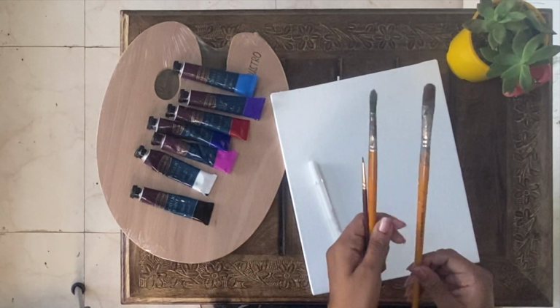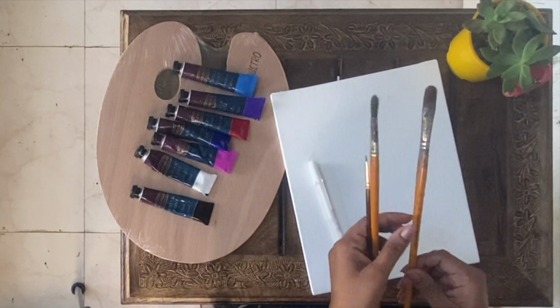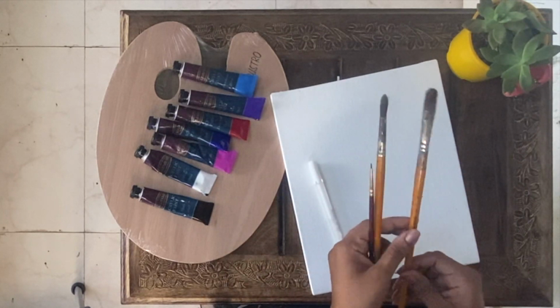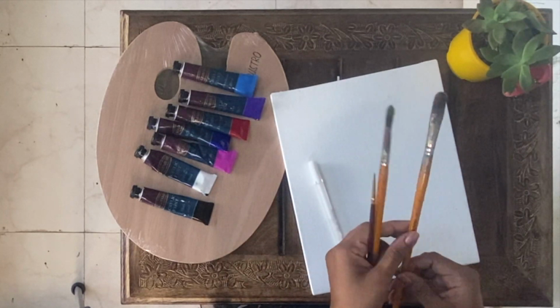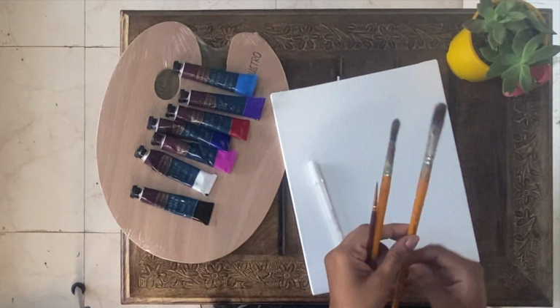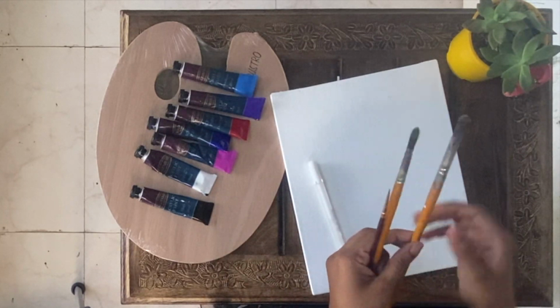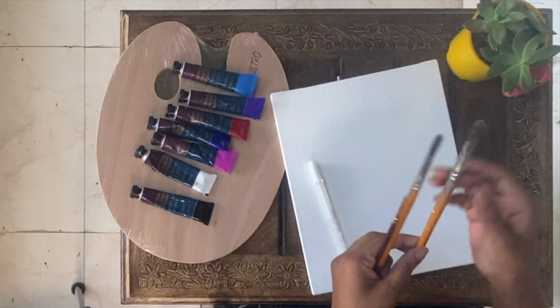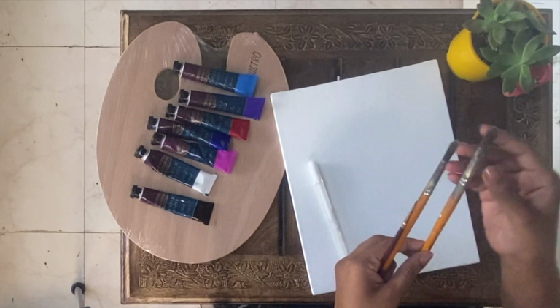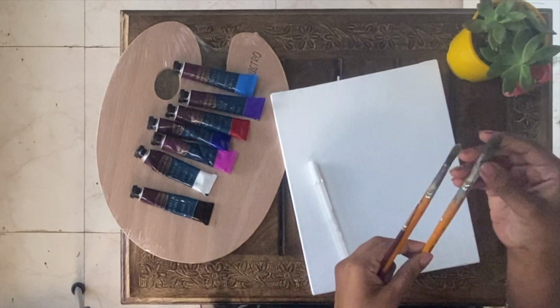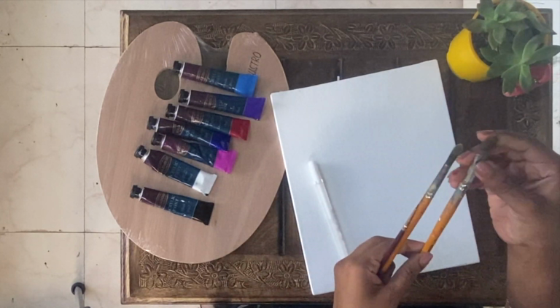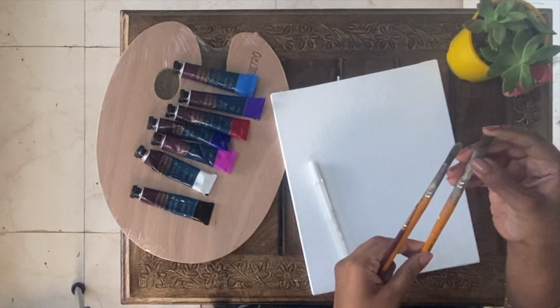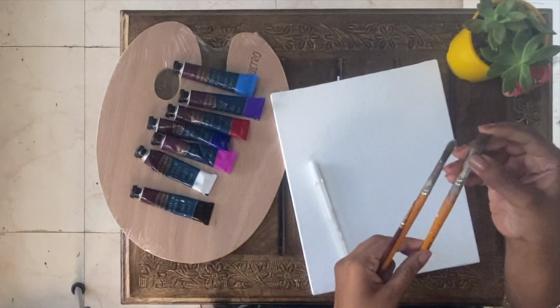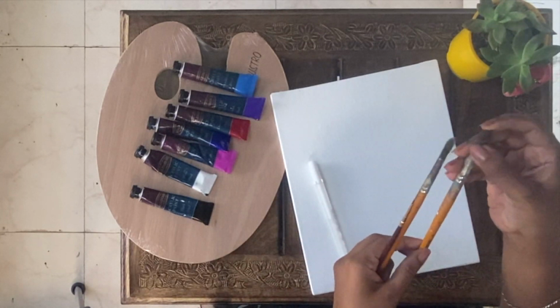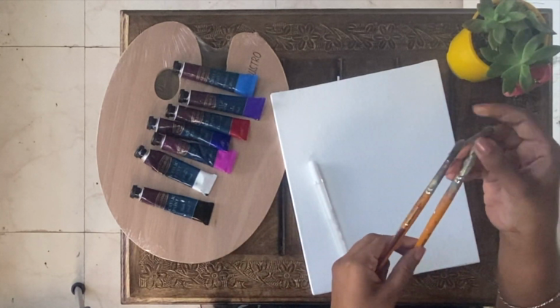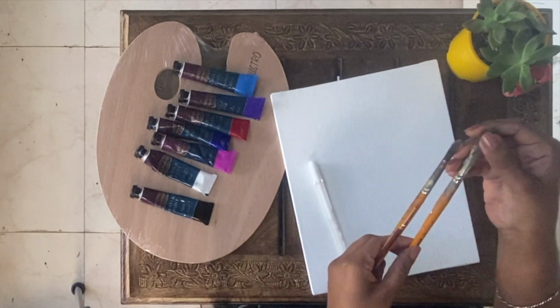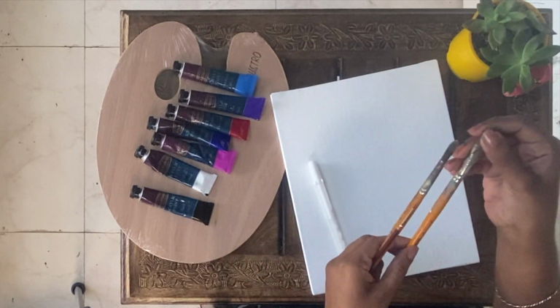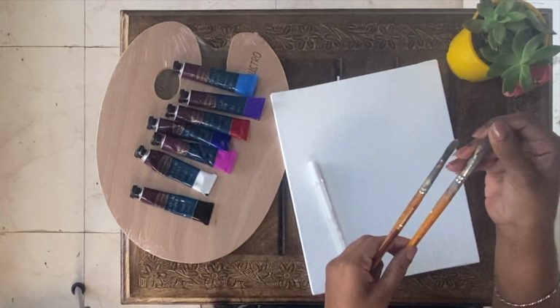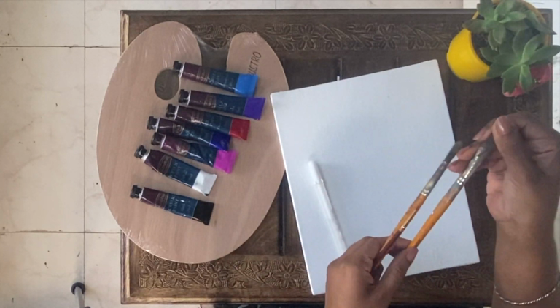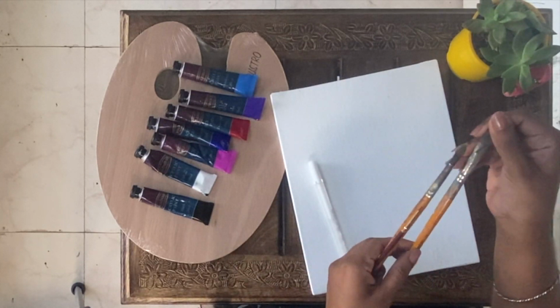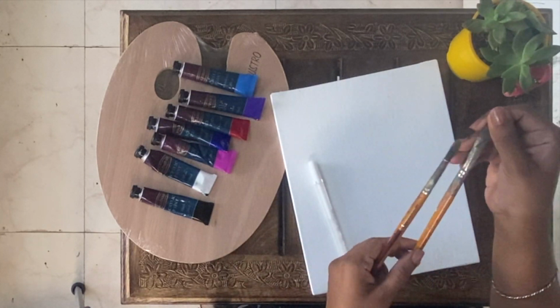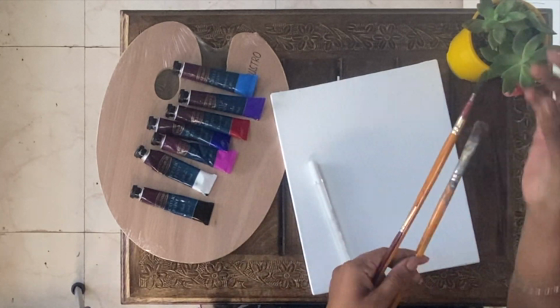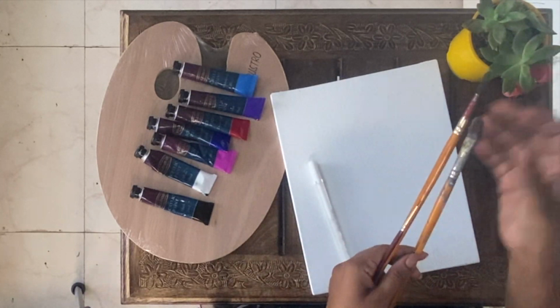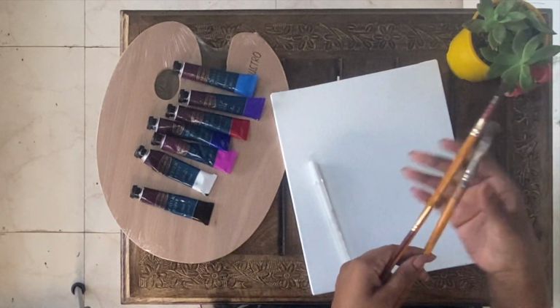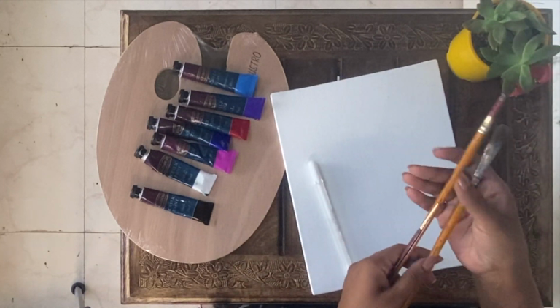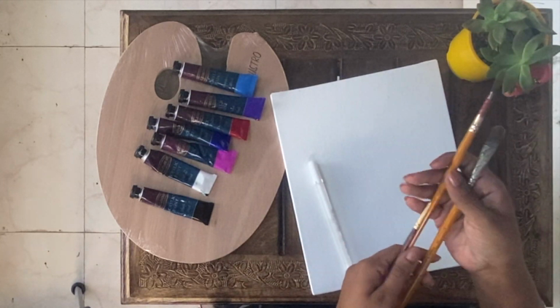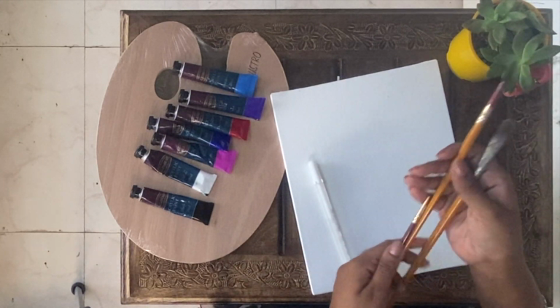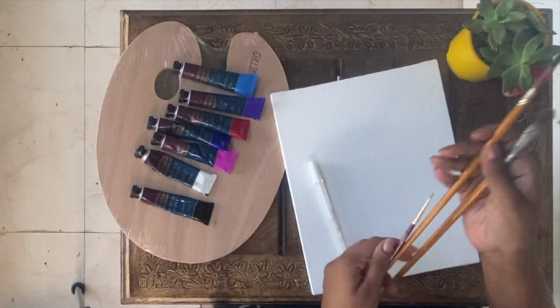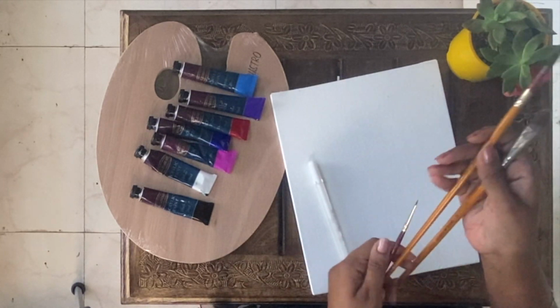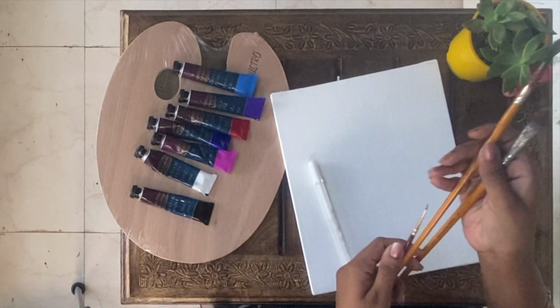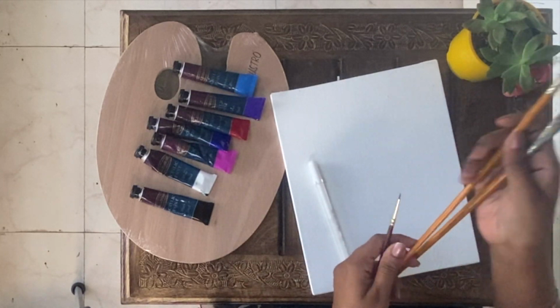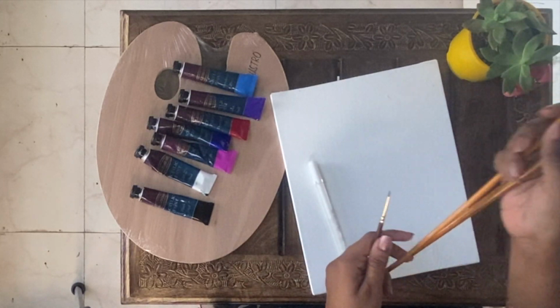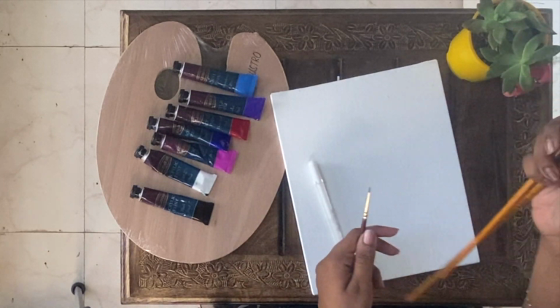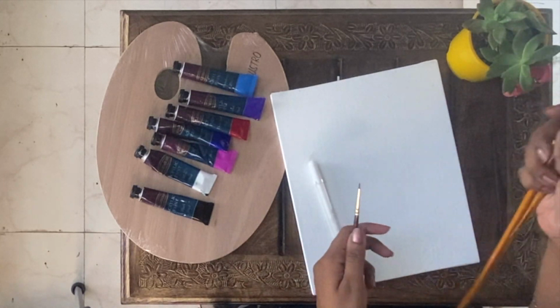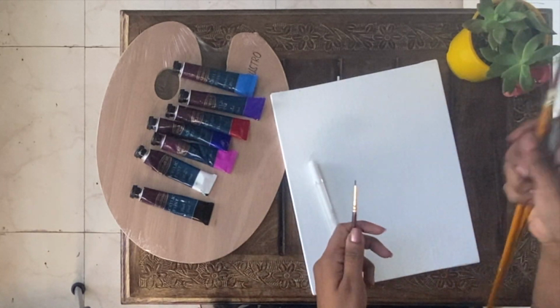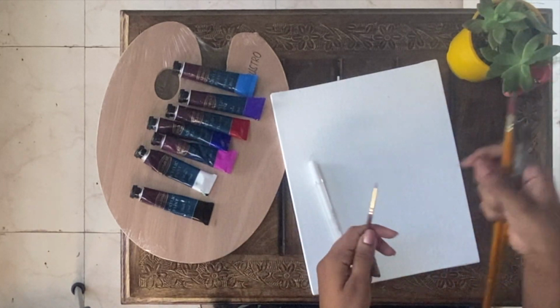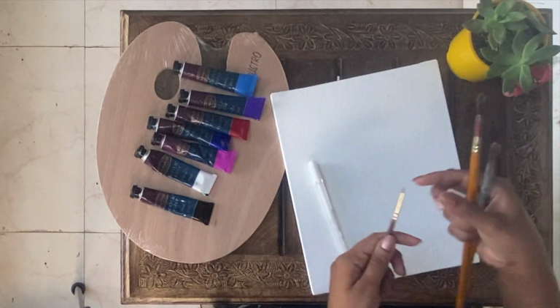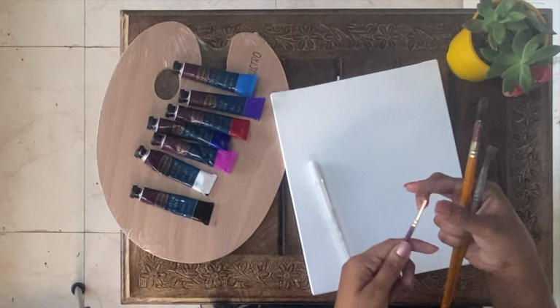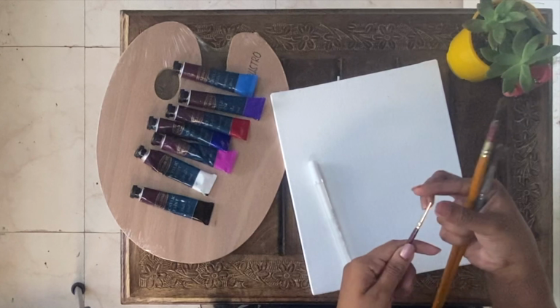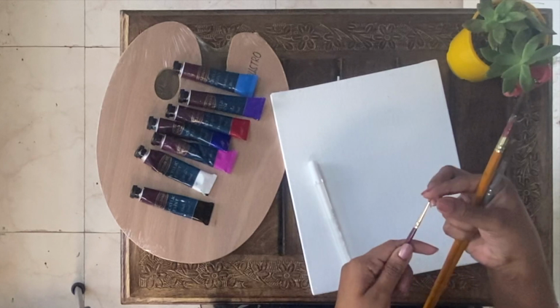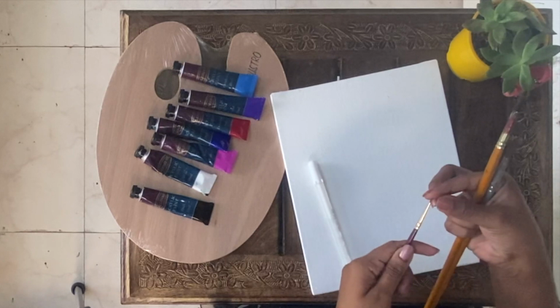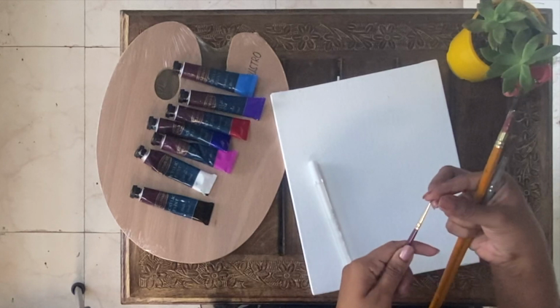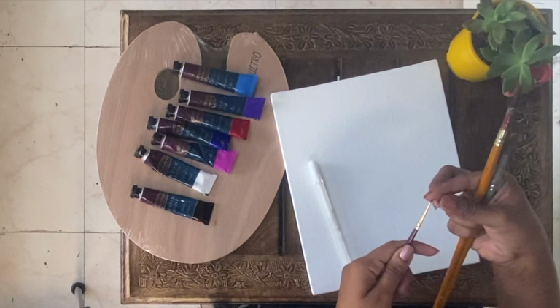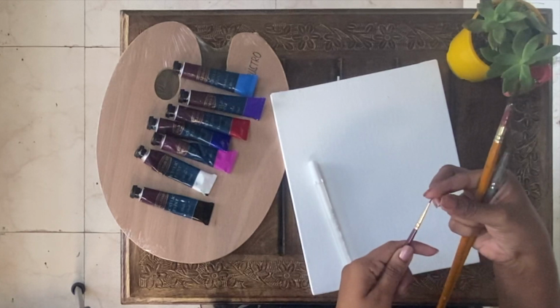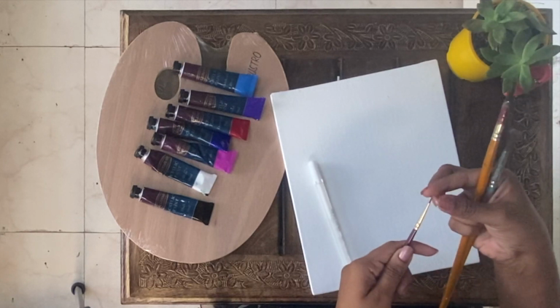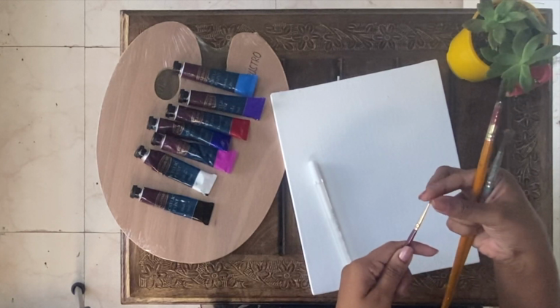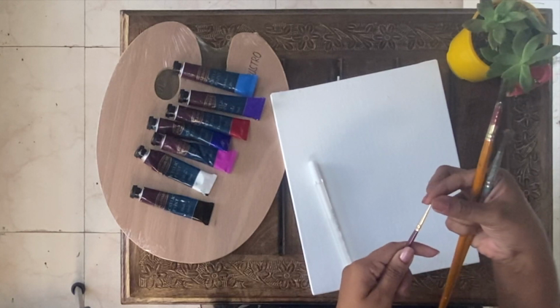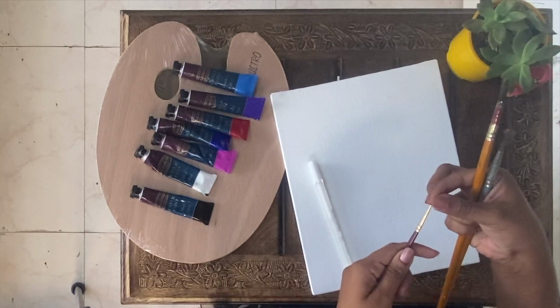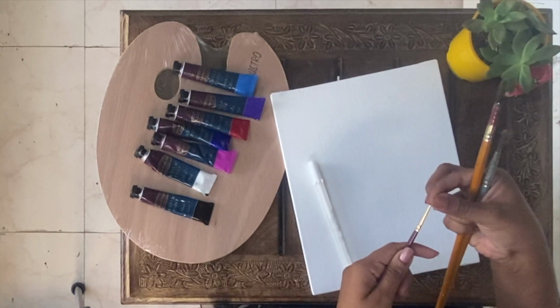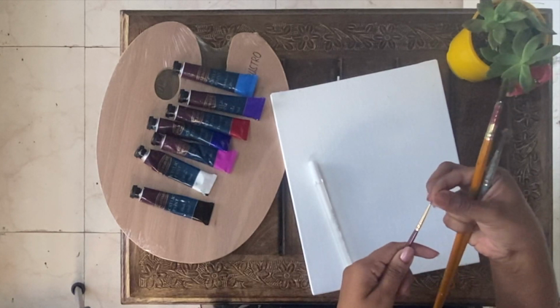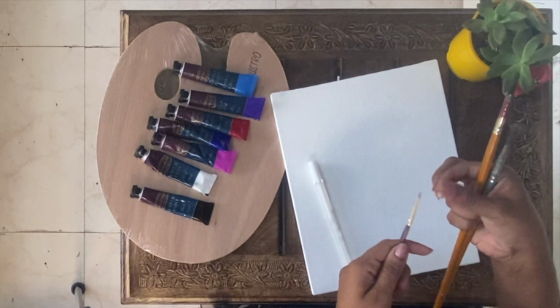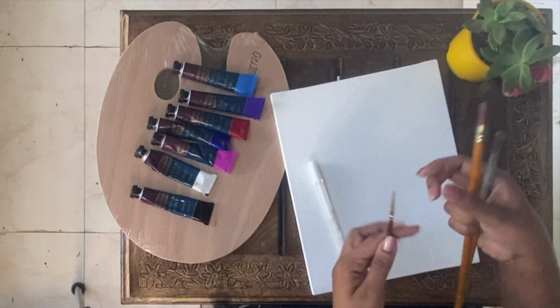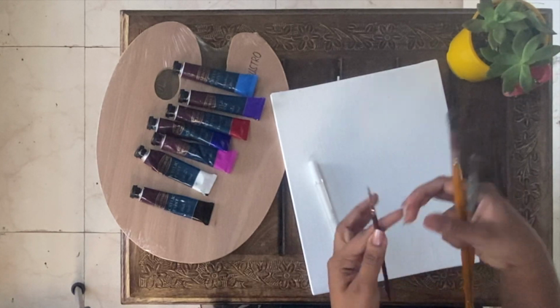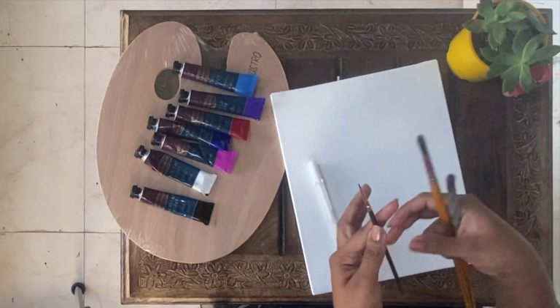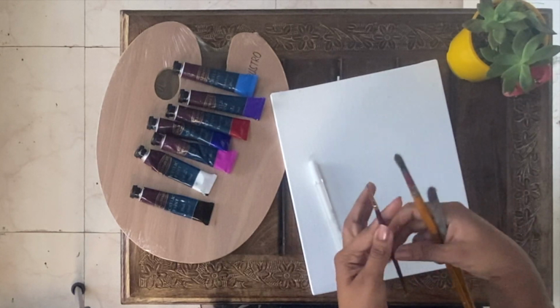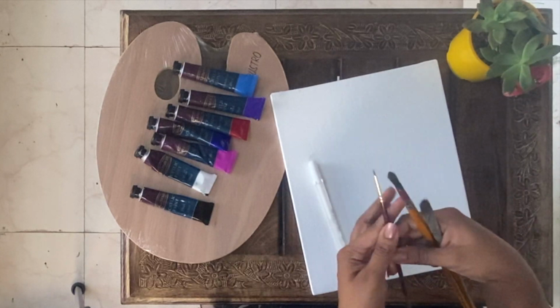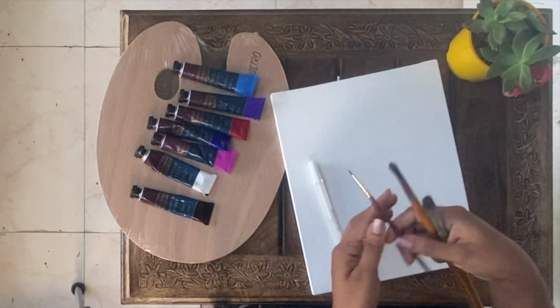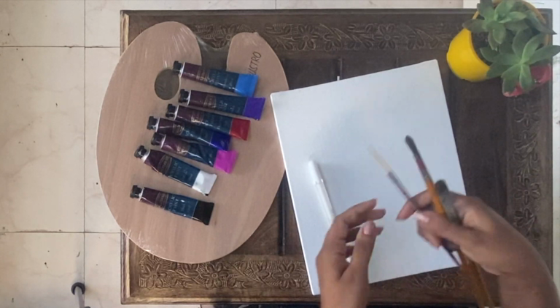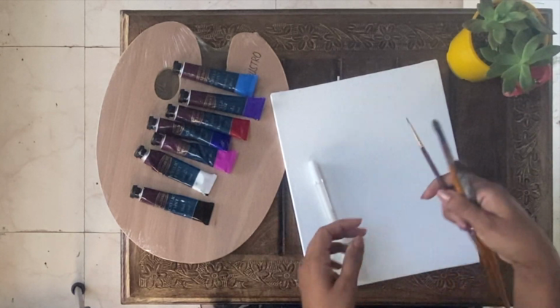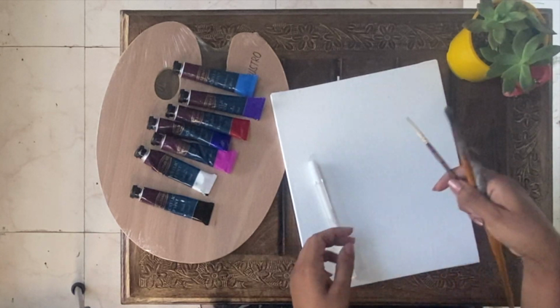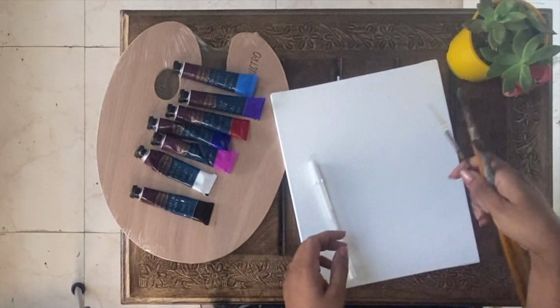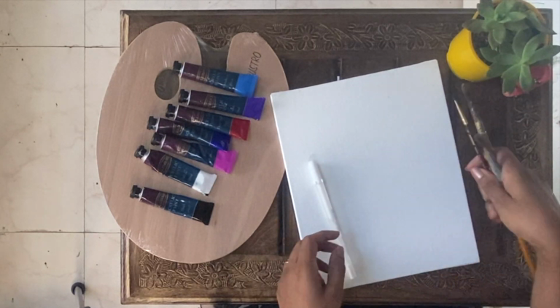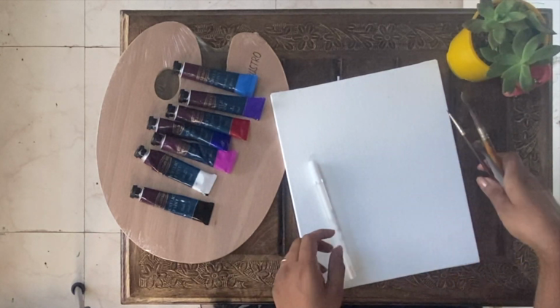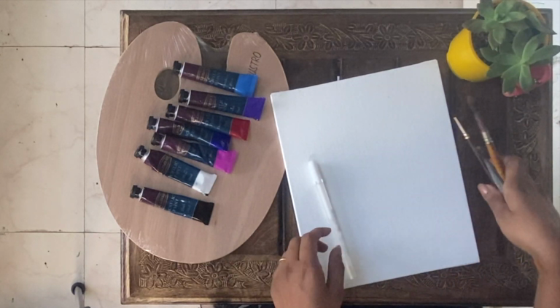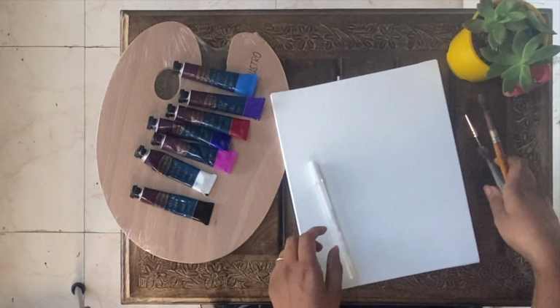Filbert brush no. 6, round brush no. 5, double o brush and white ink pen.